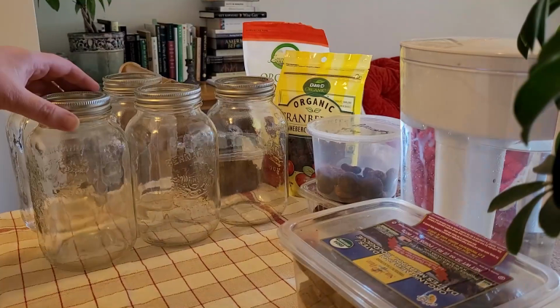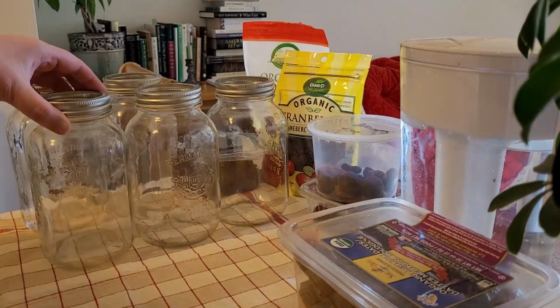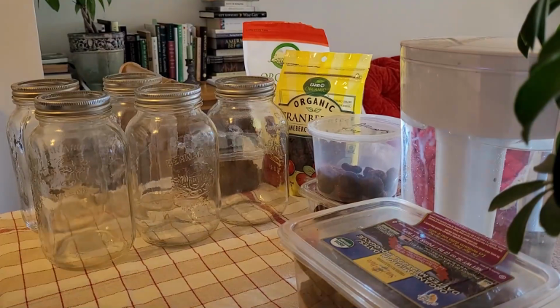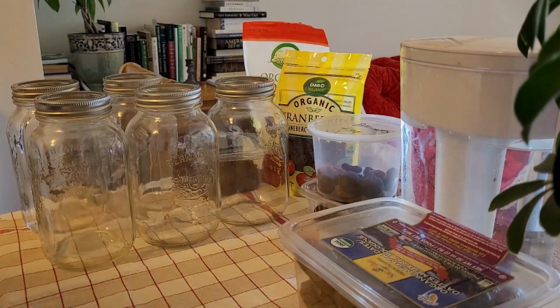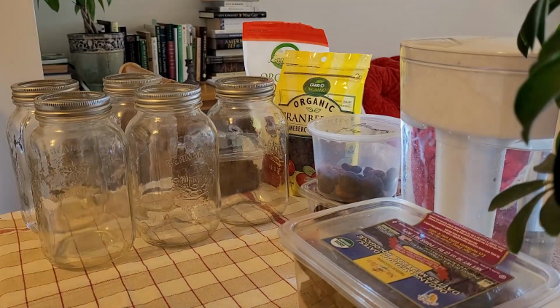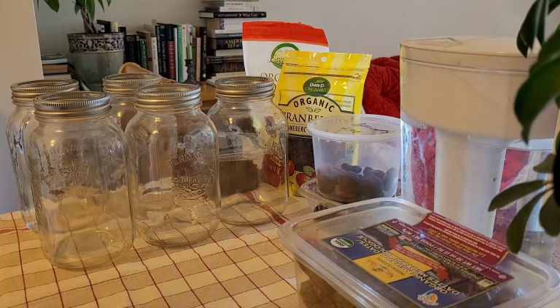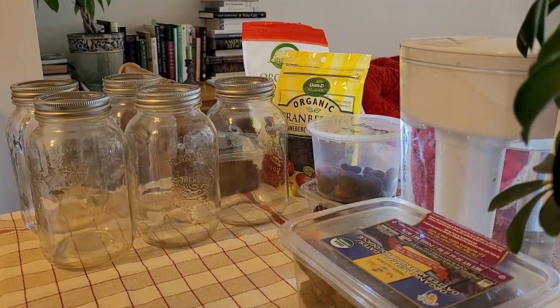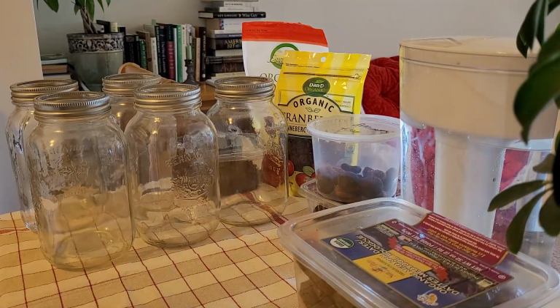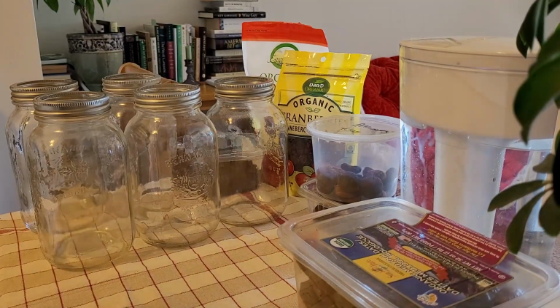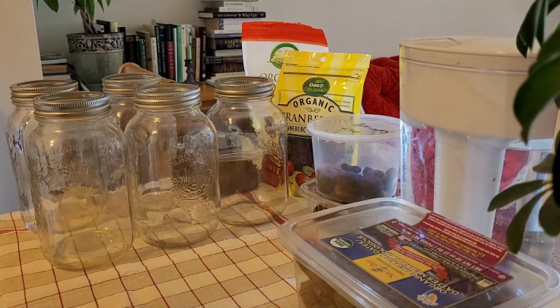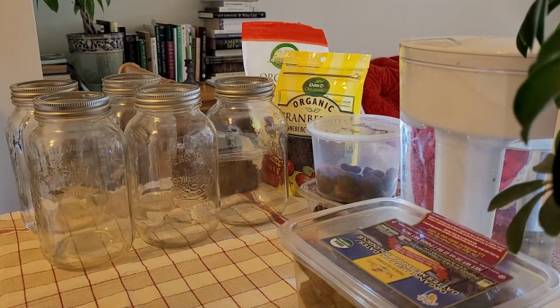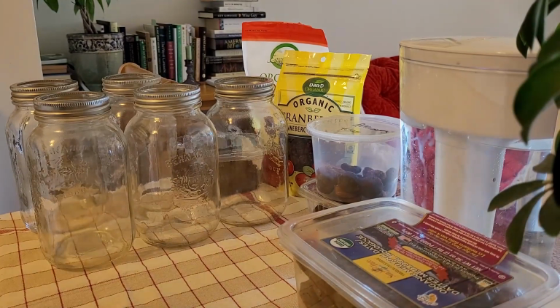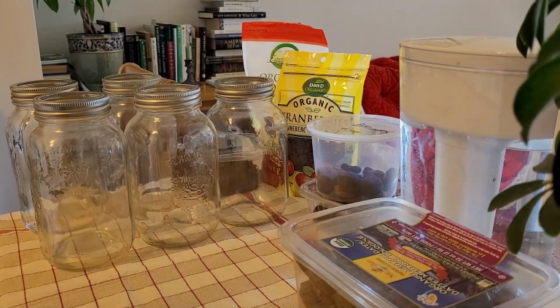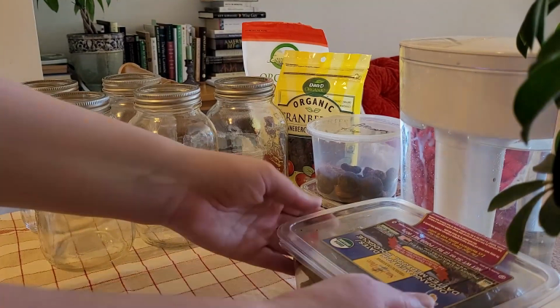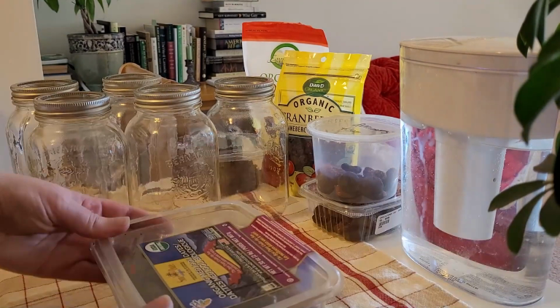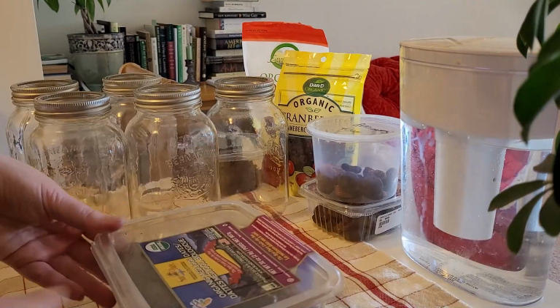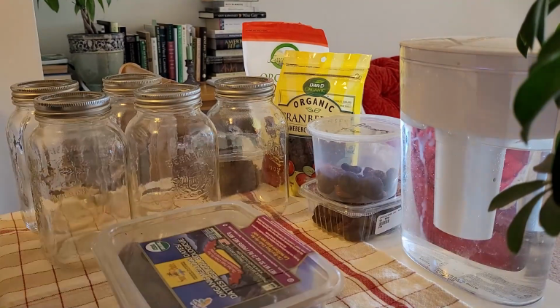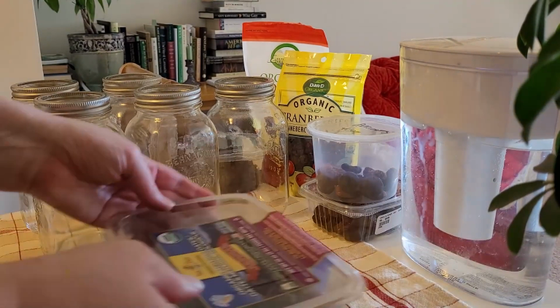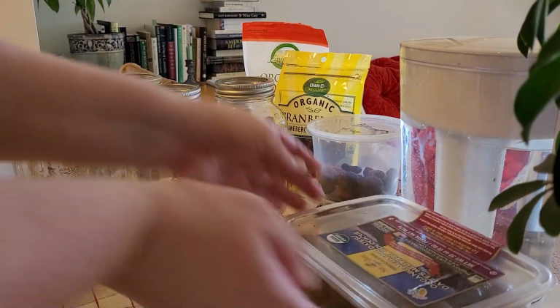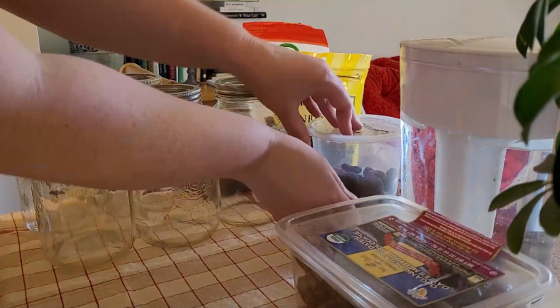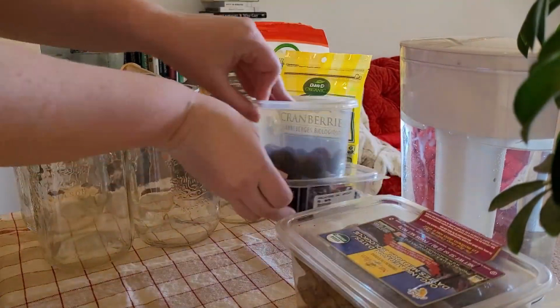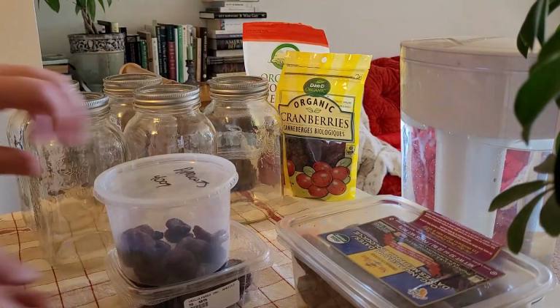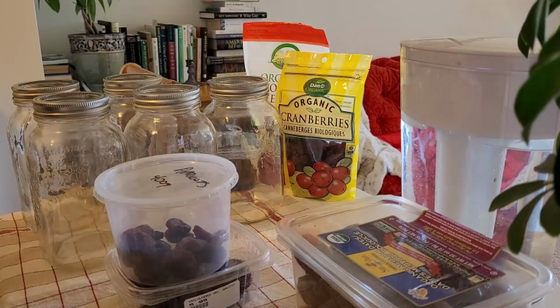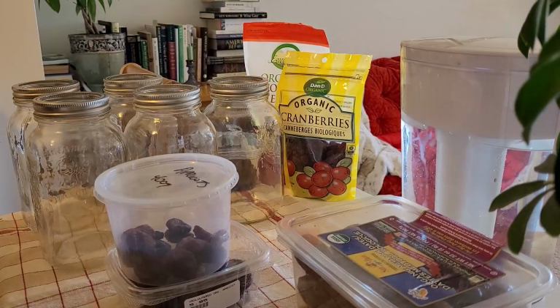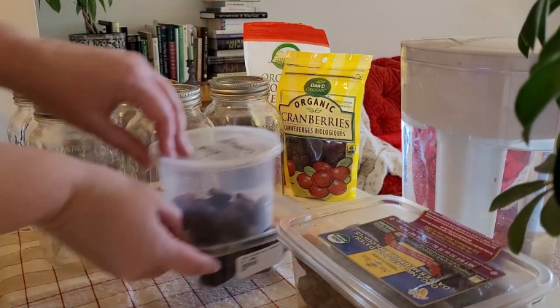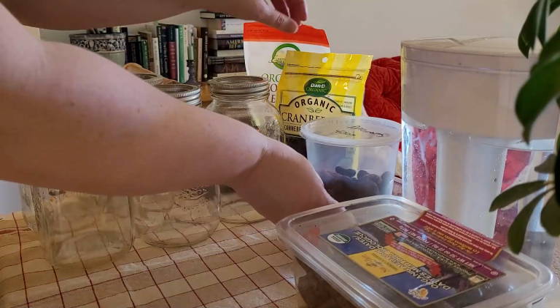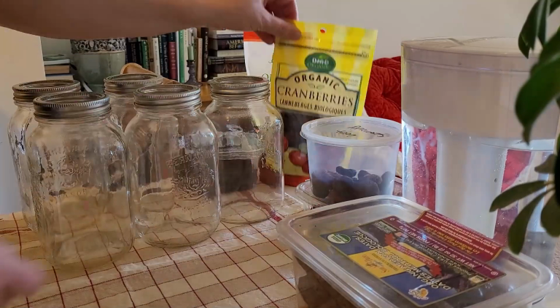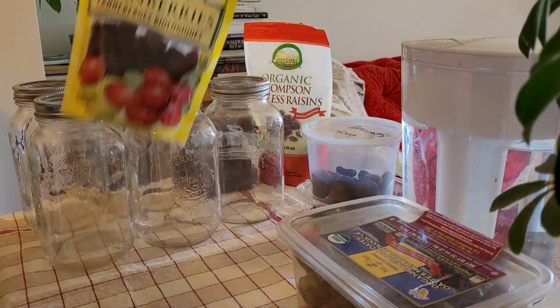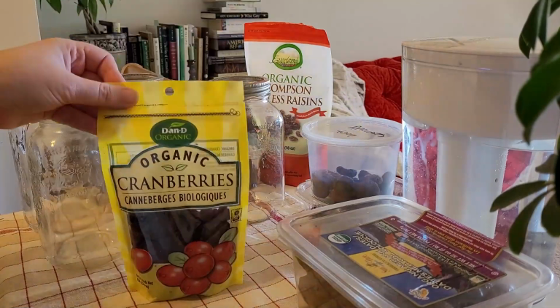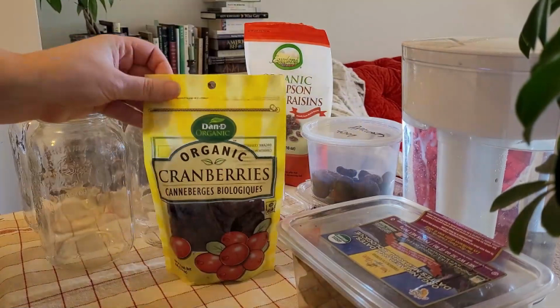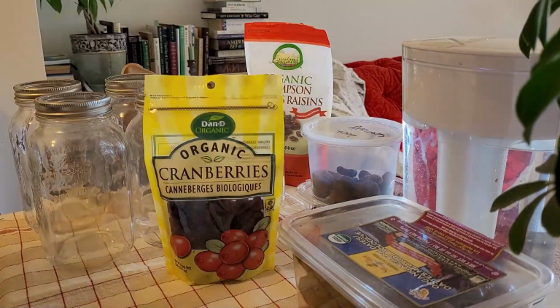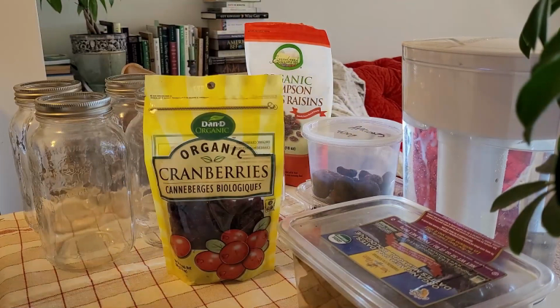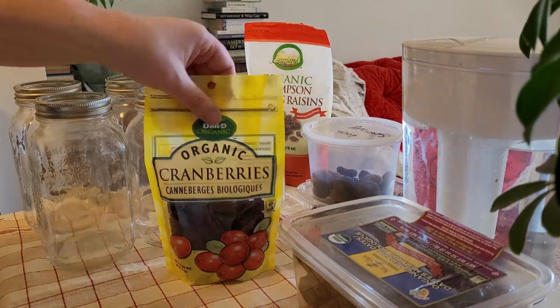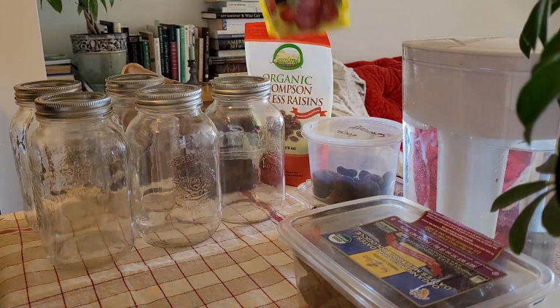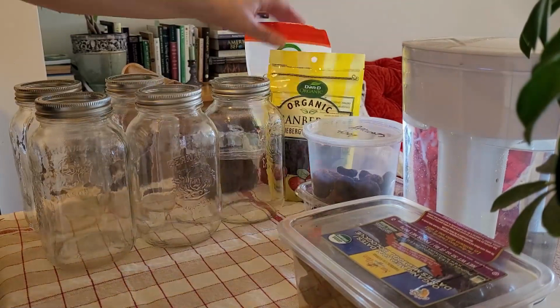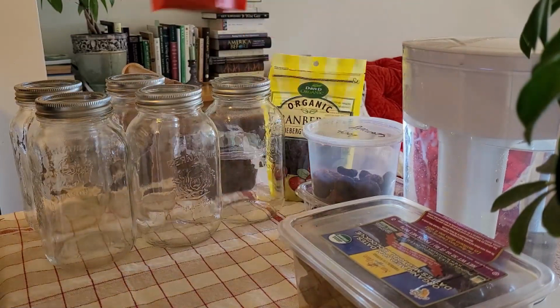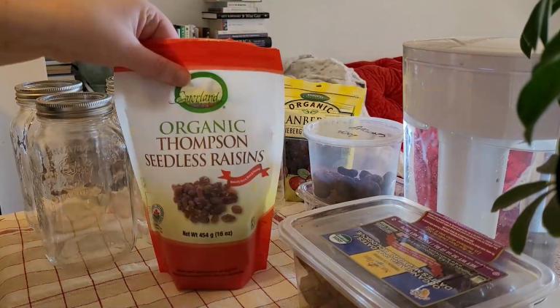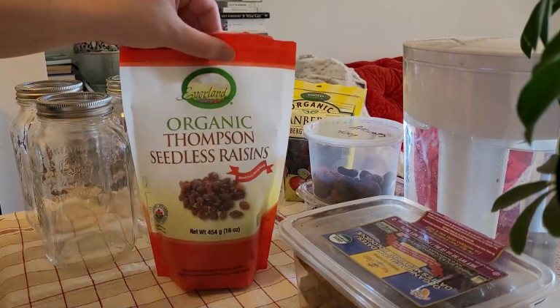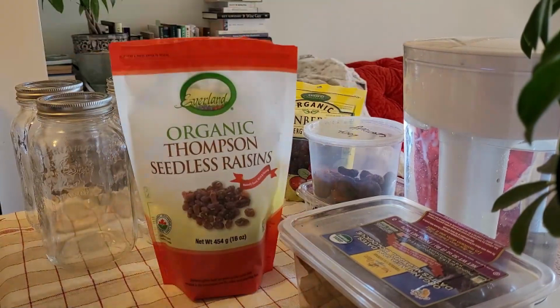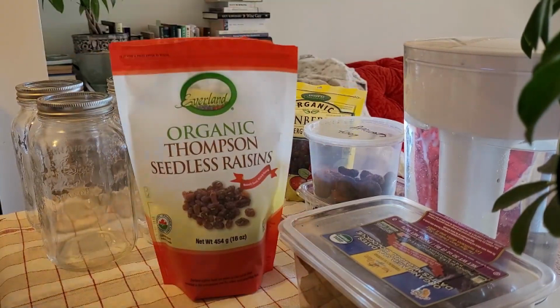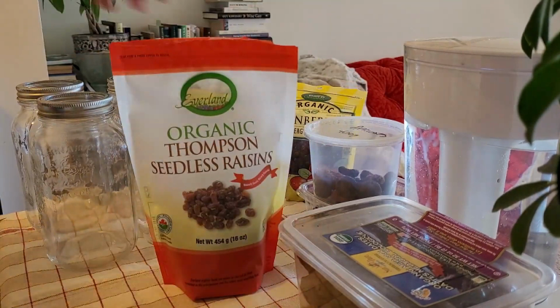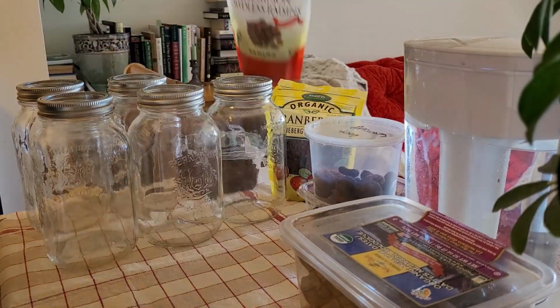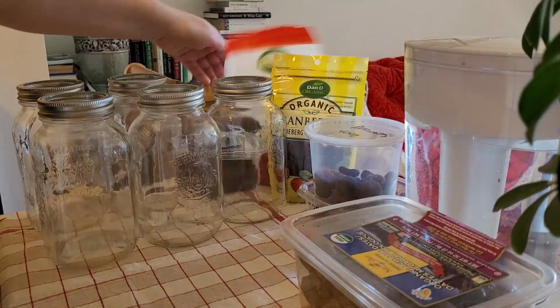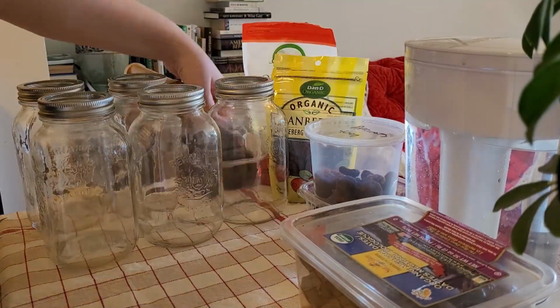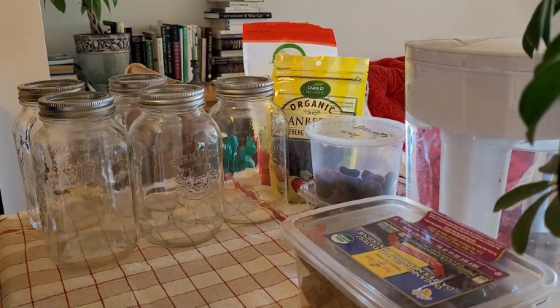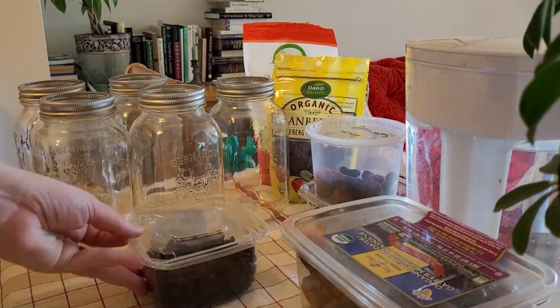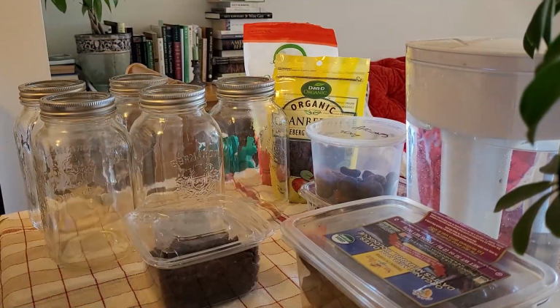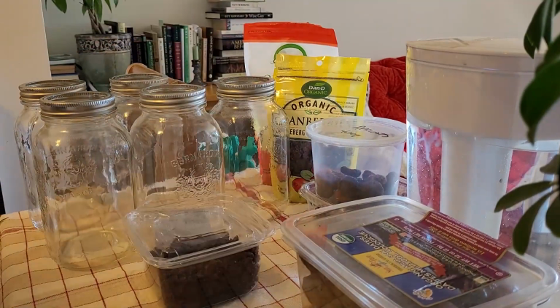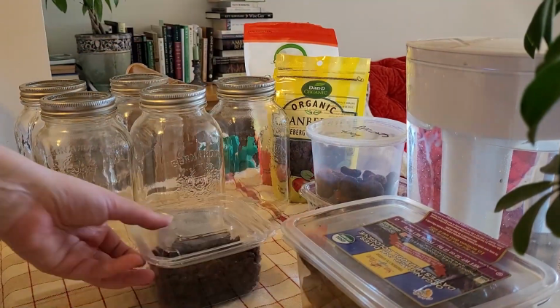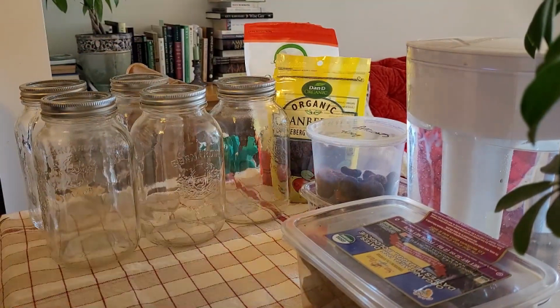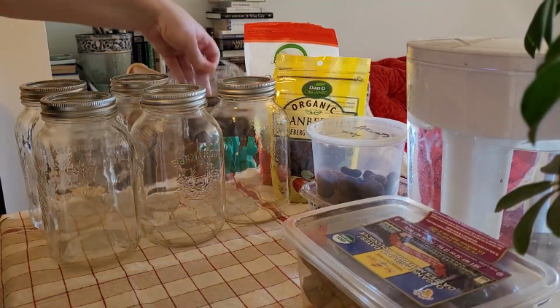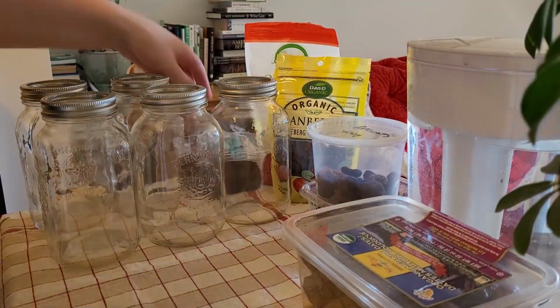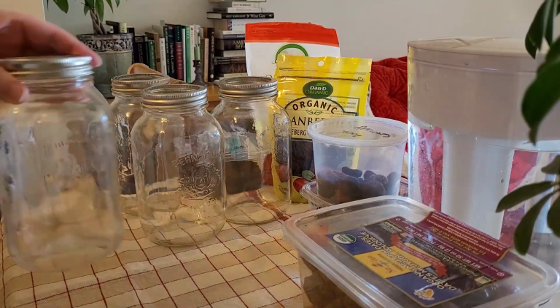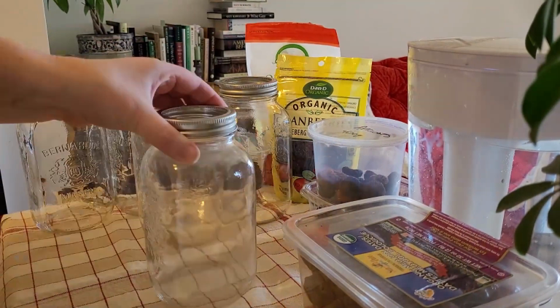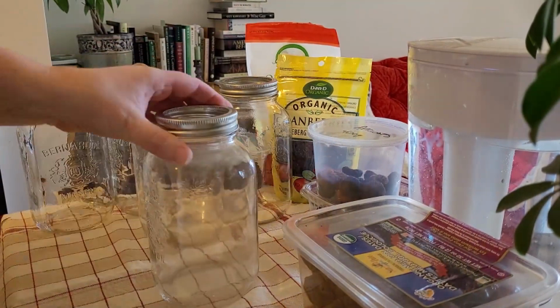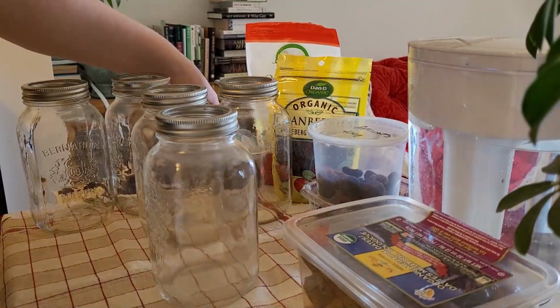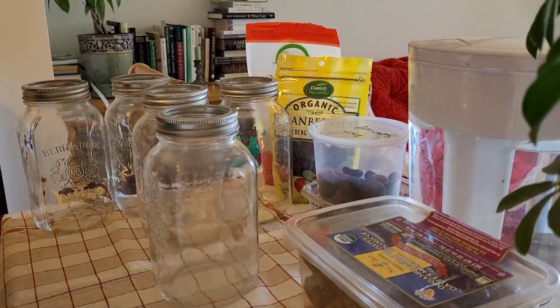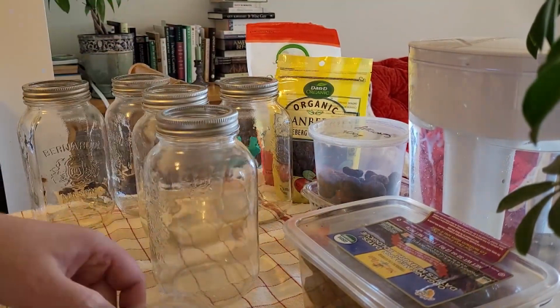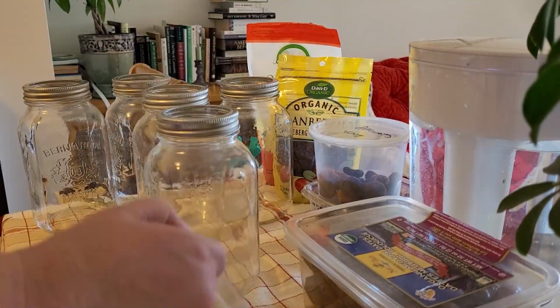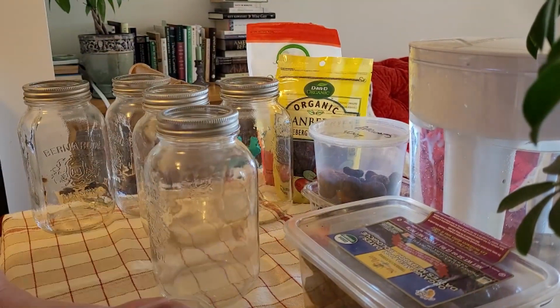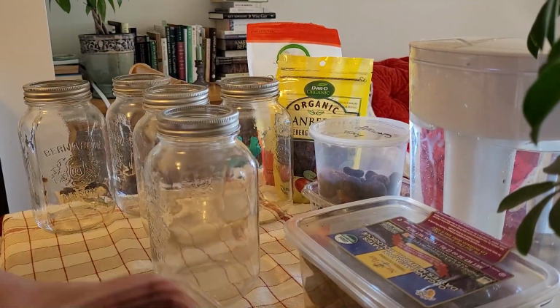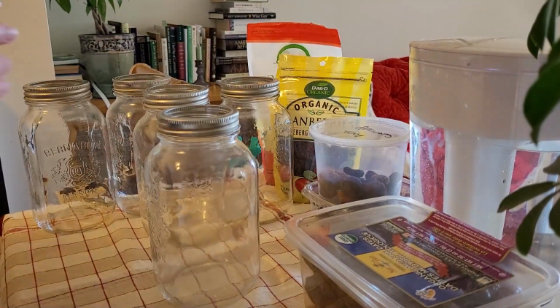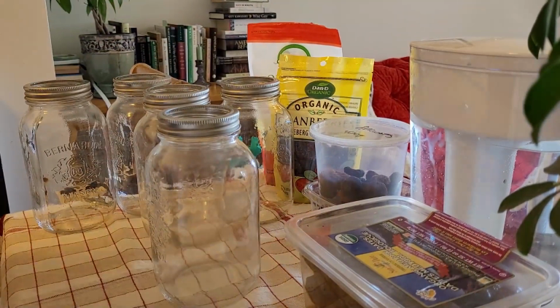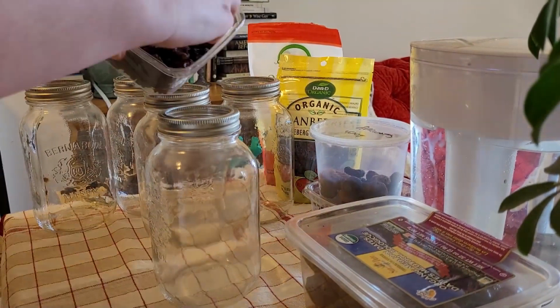I also used dried fruit to make vinegar. I found the dried fruit was much easier to work with.